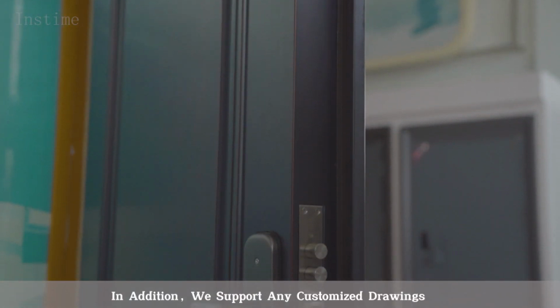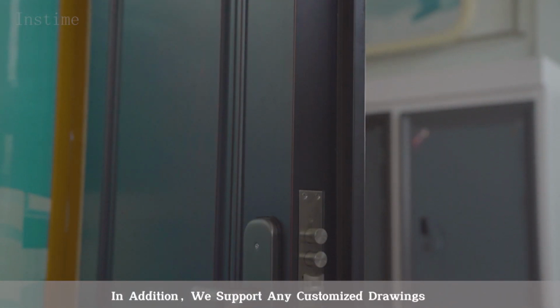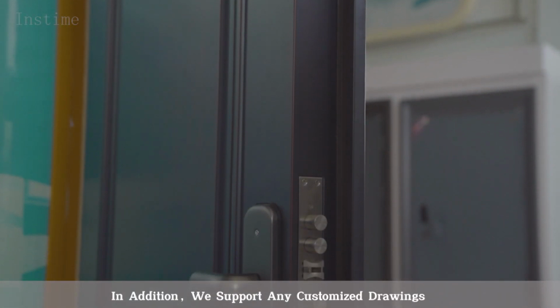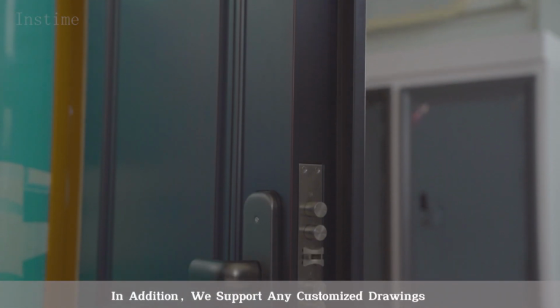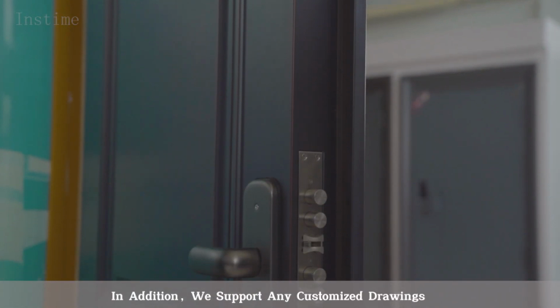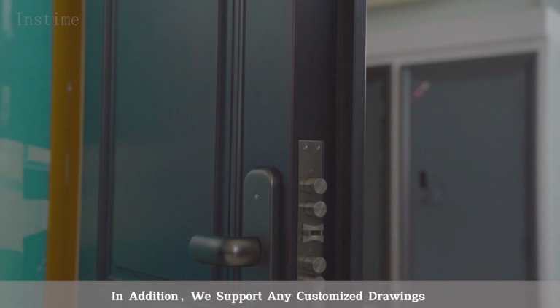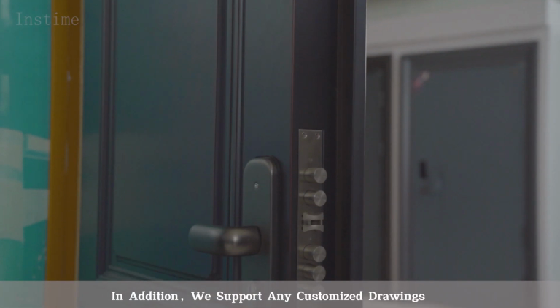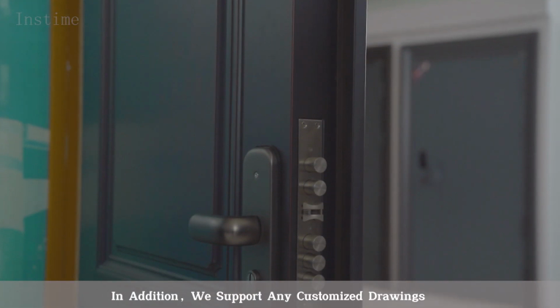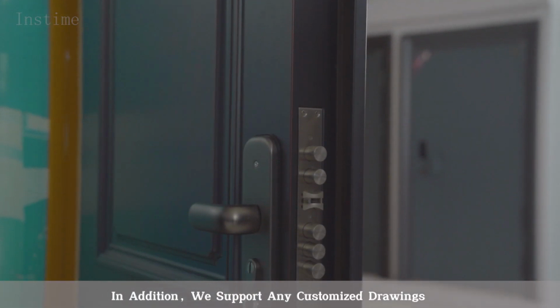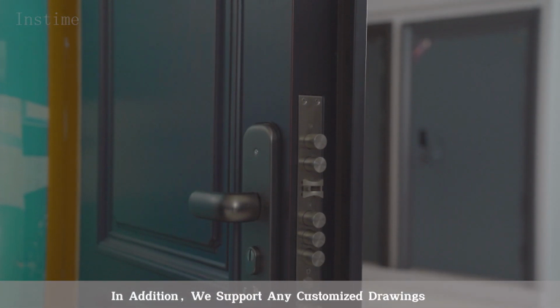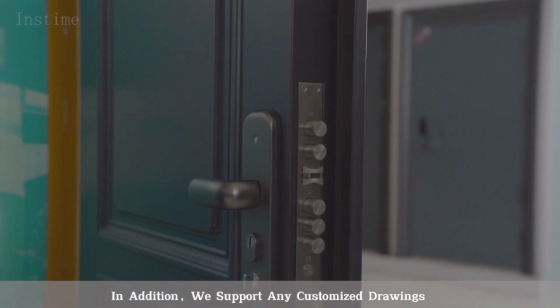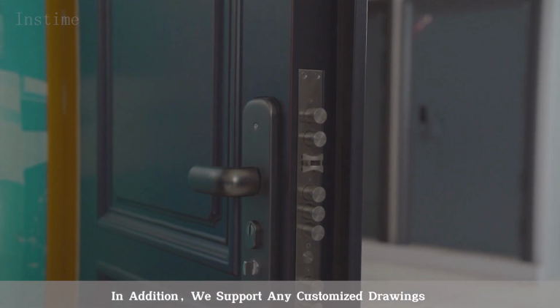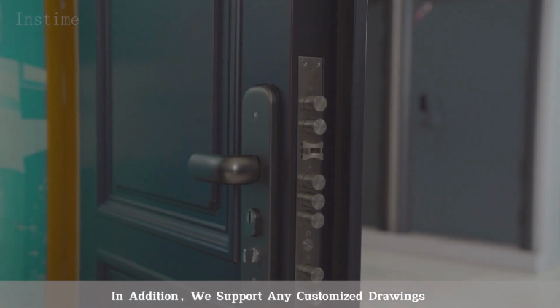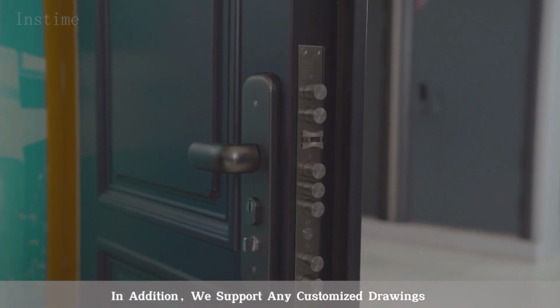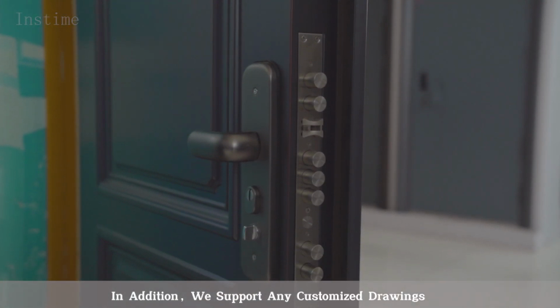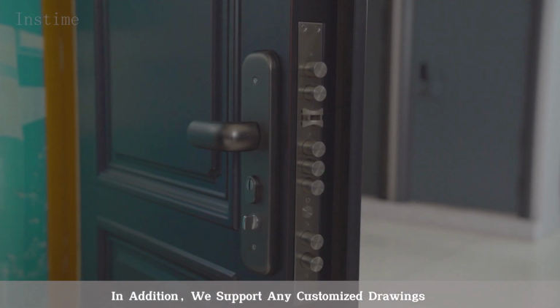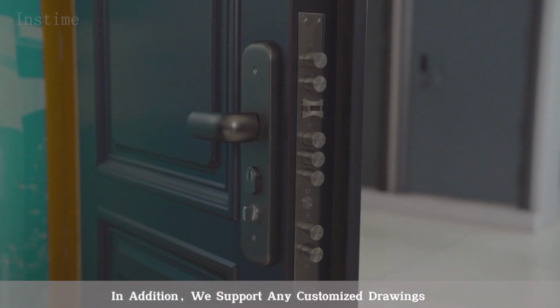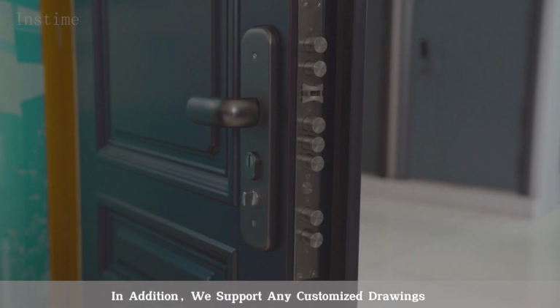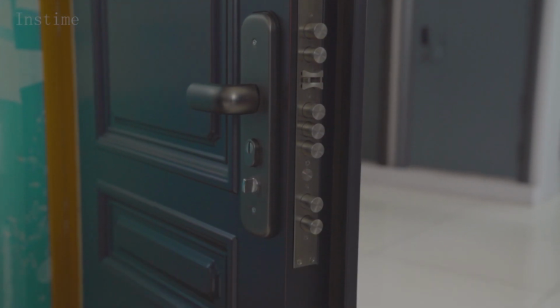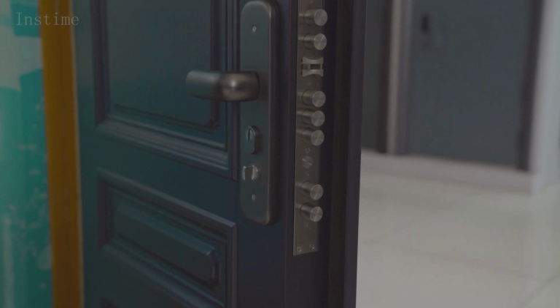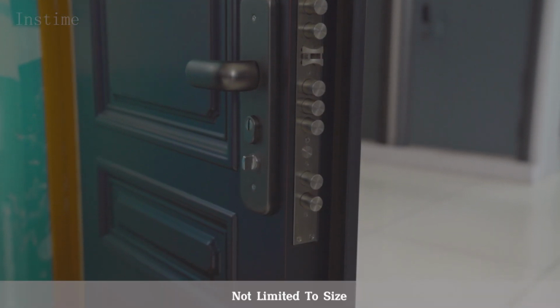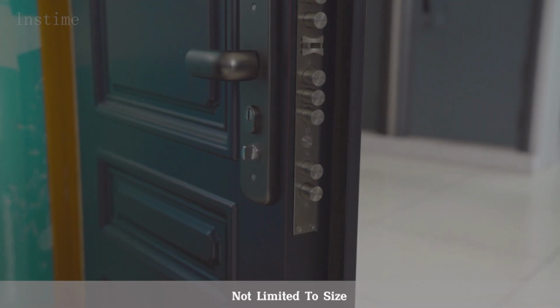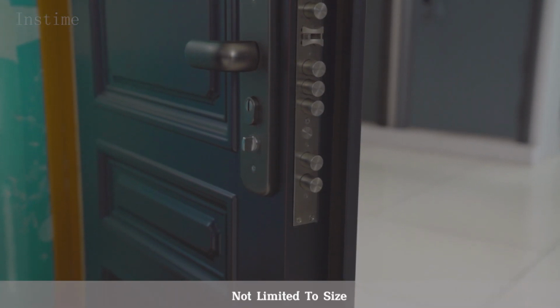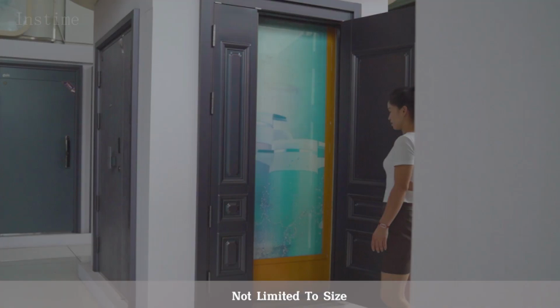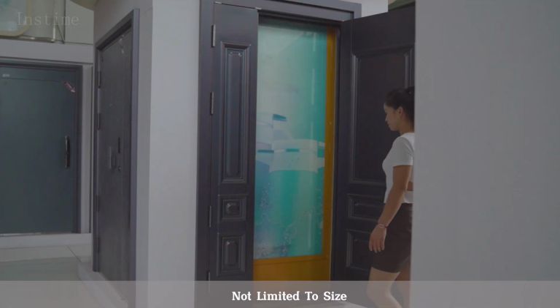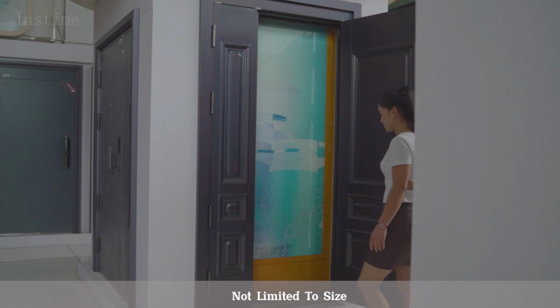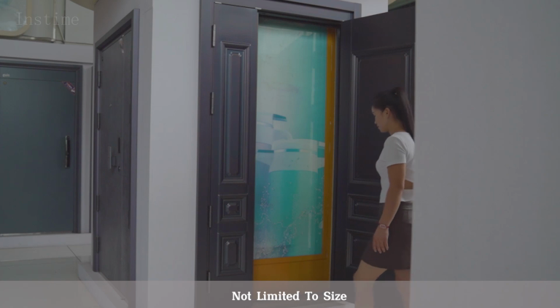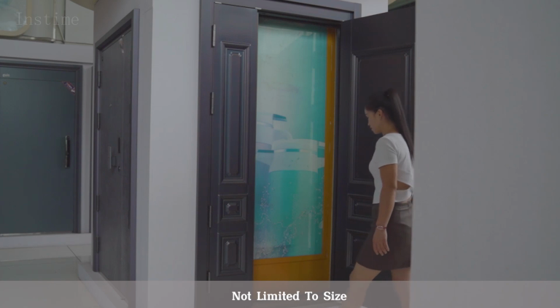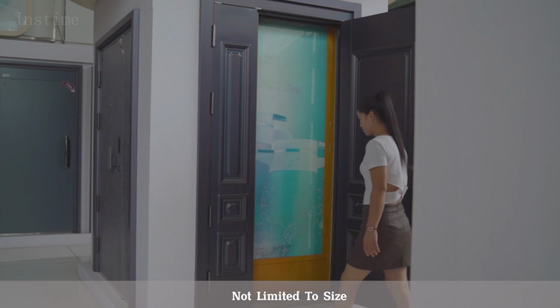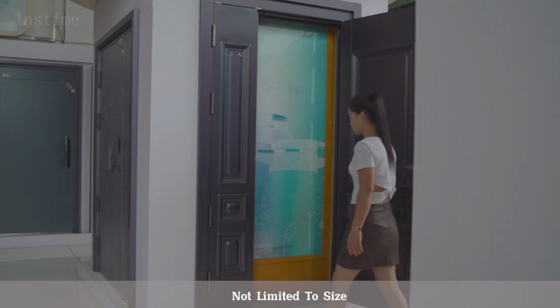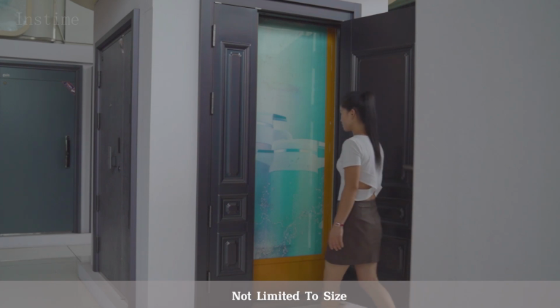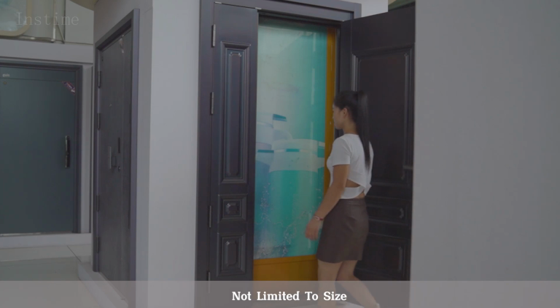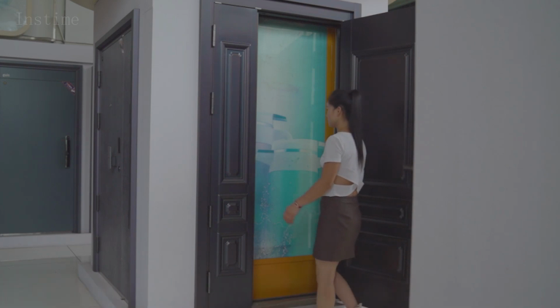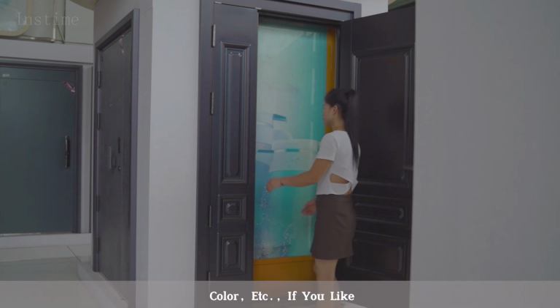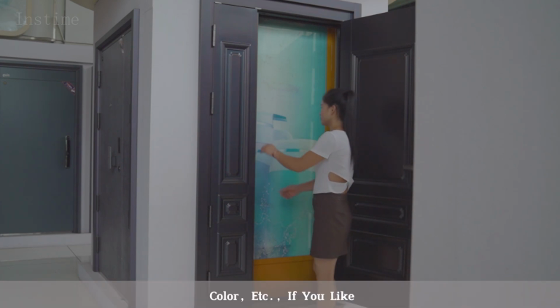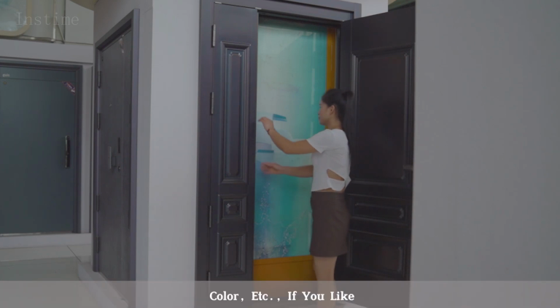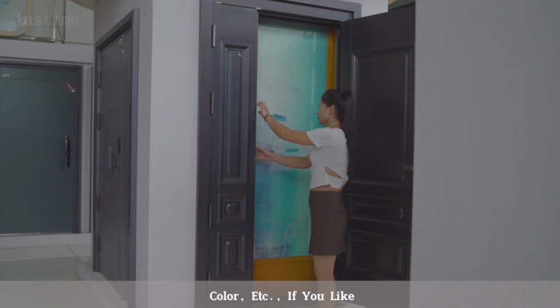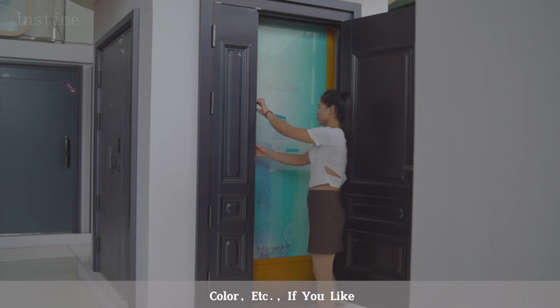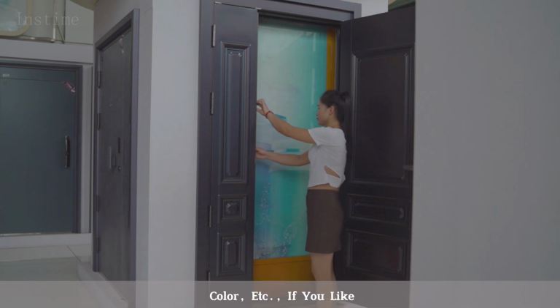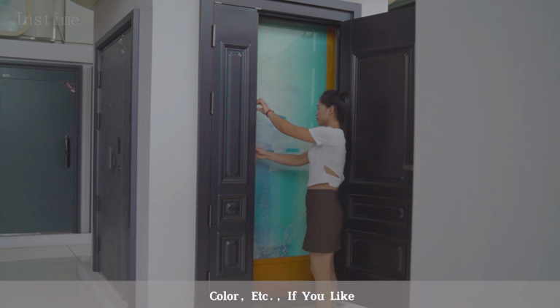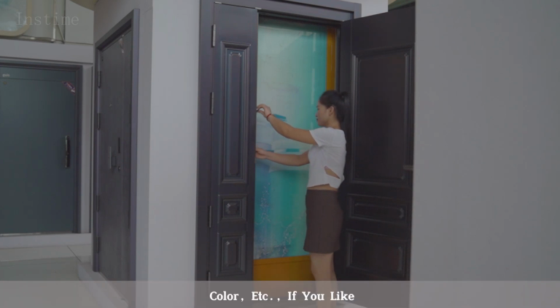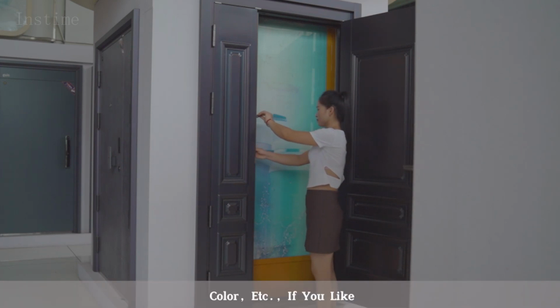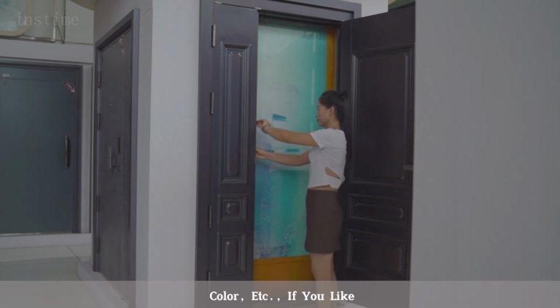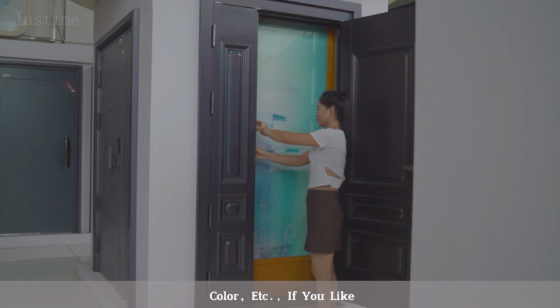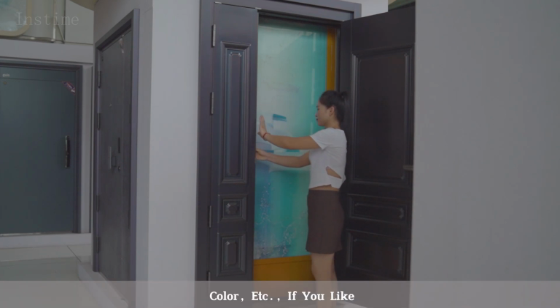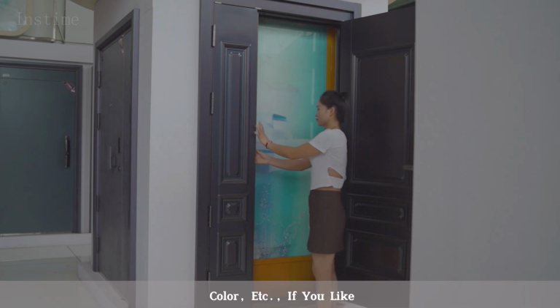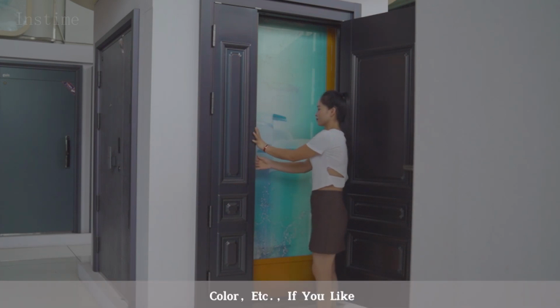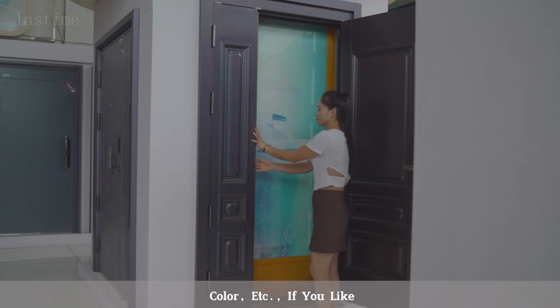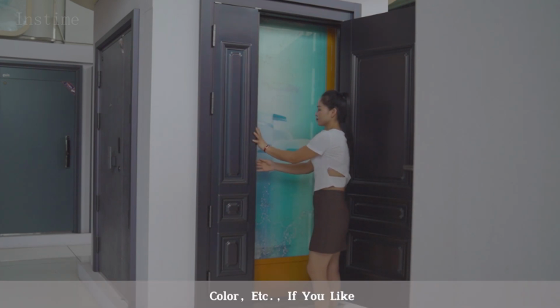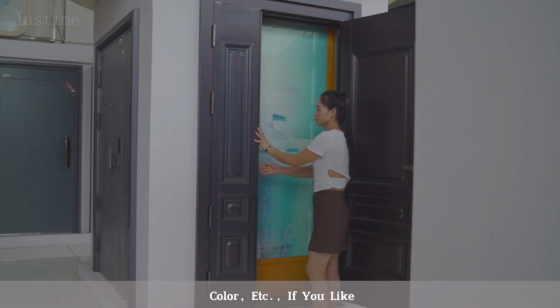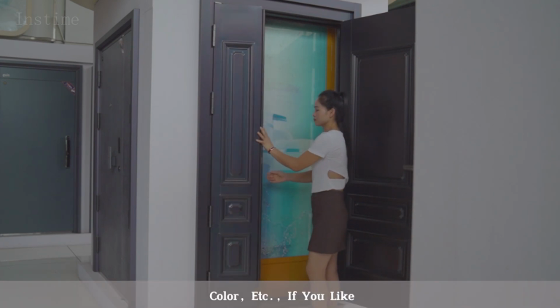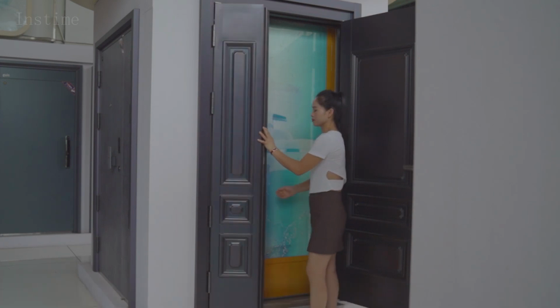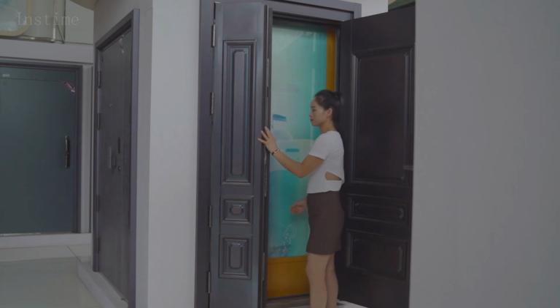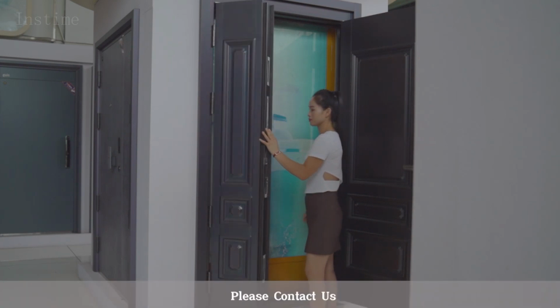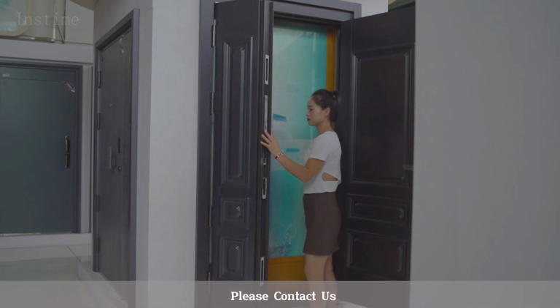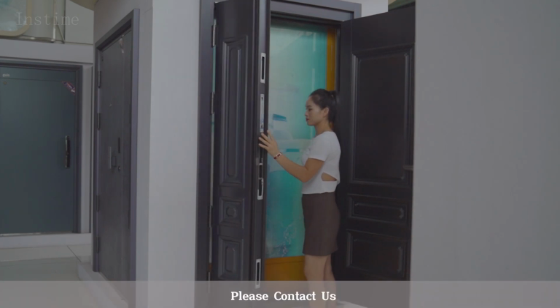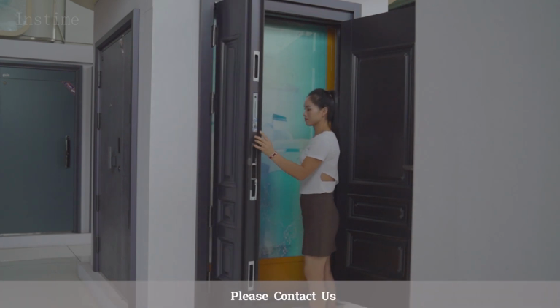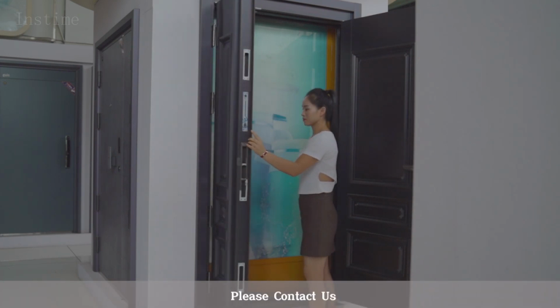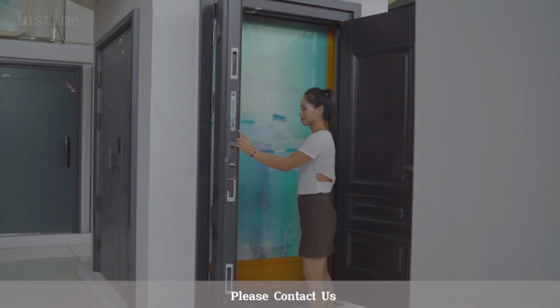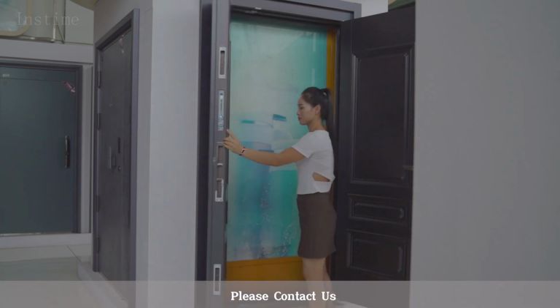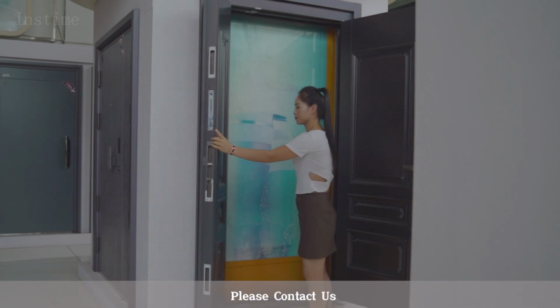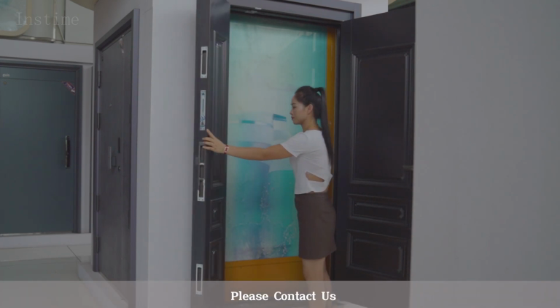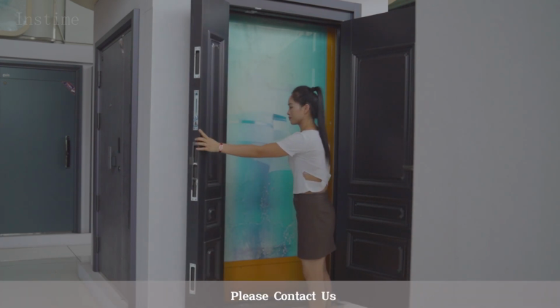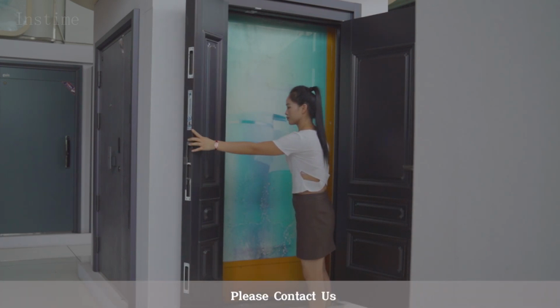In addition, we support any customized drawings, not limited to size, color, etc. If you like, please contact us.